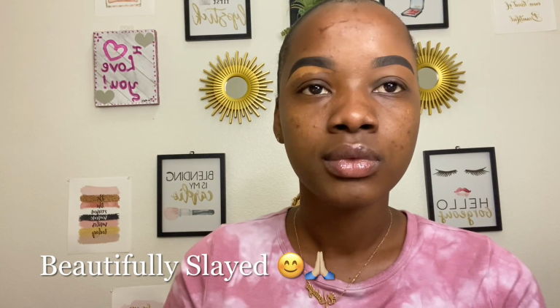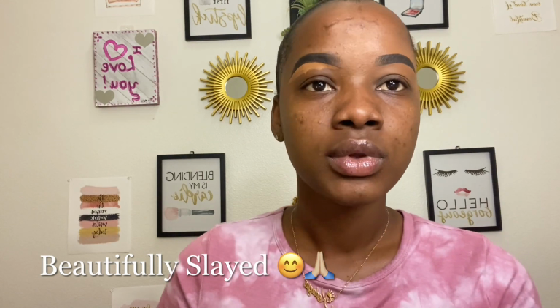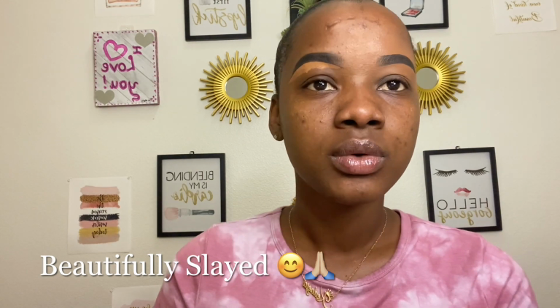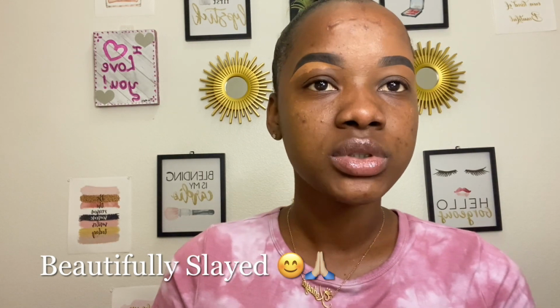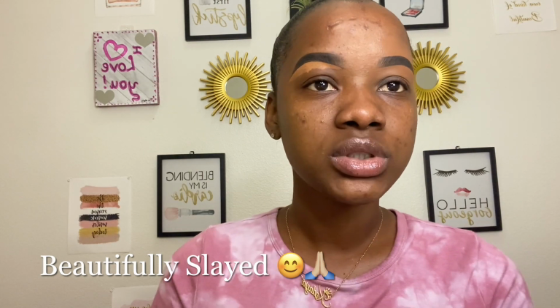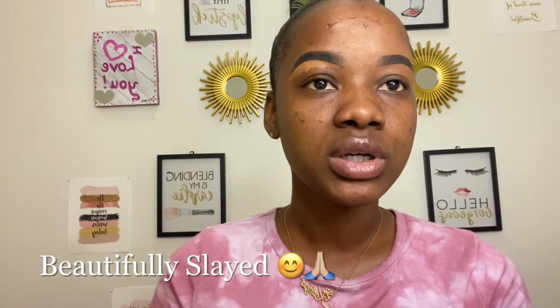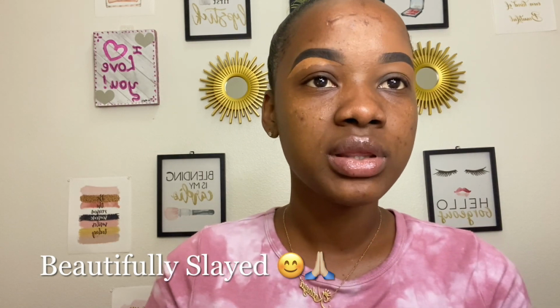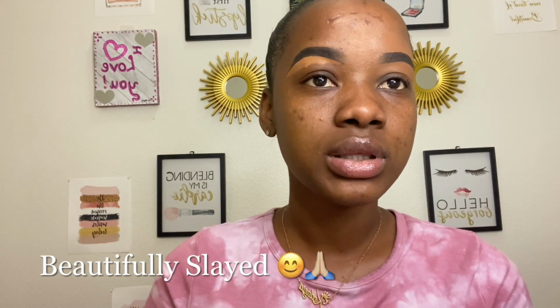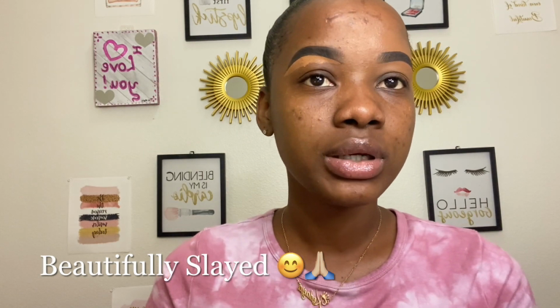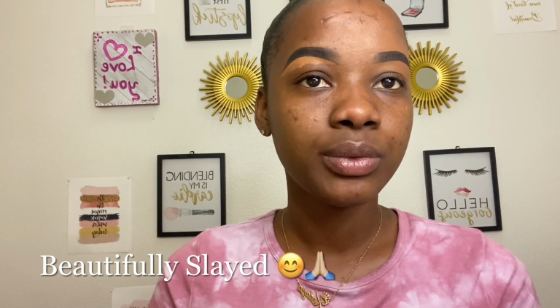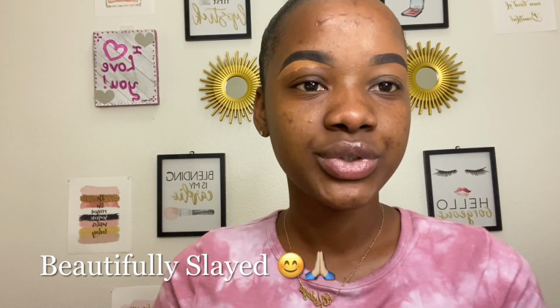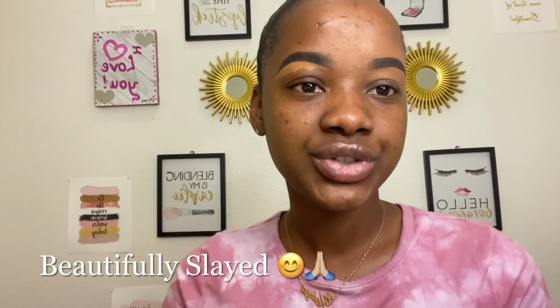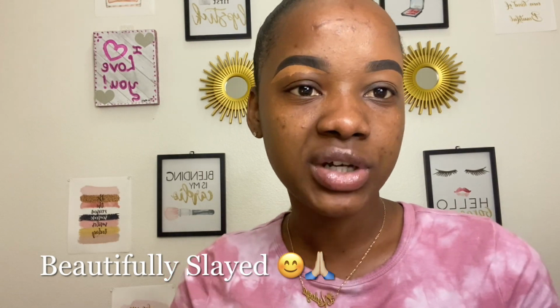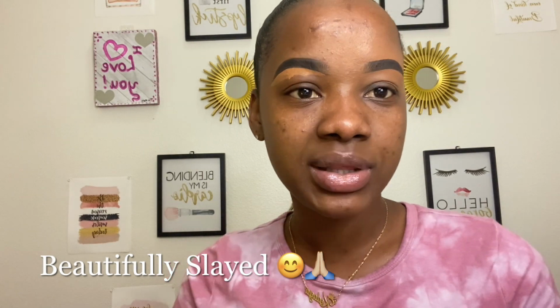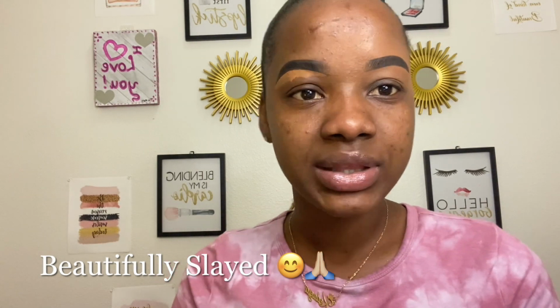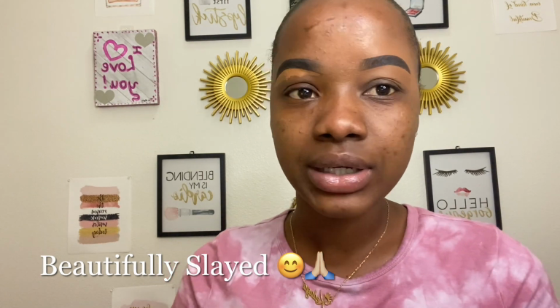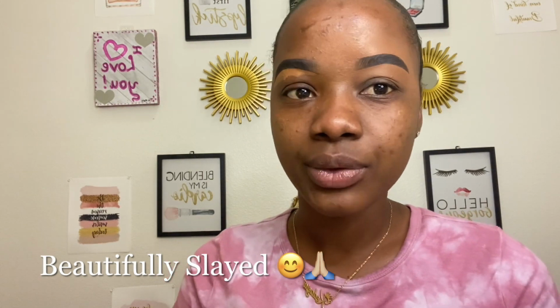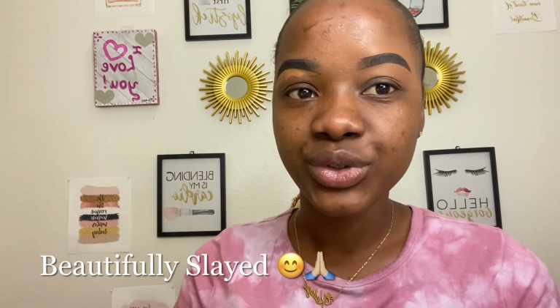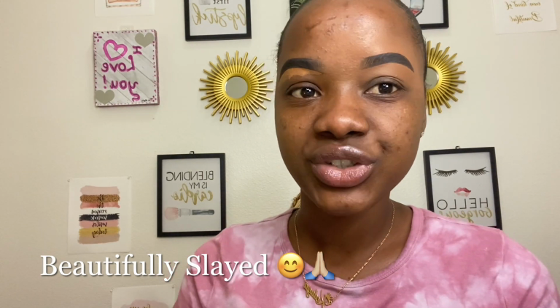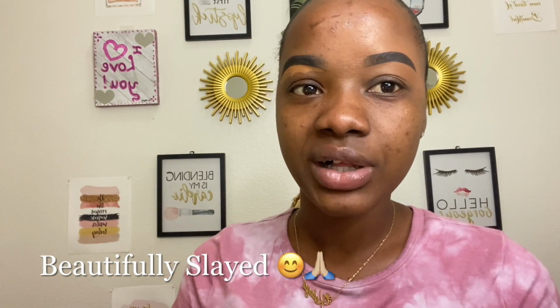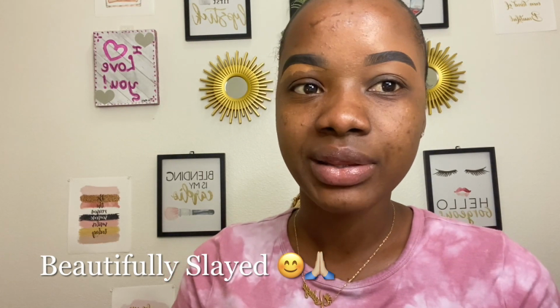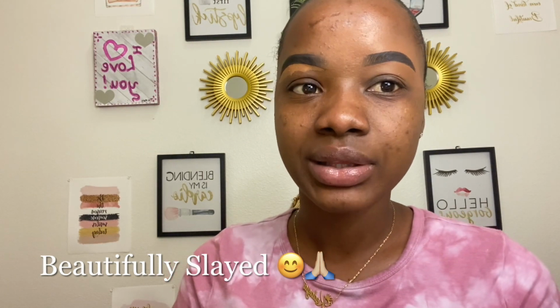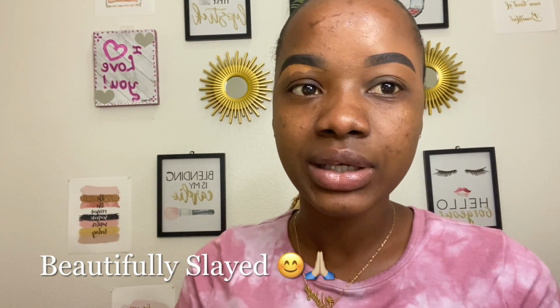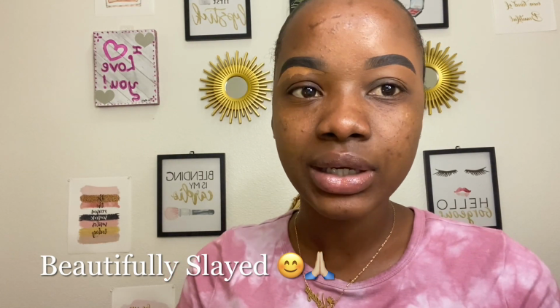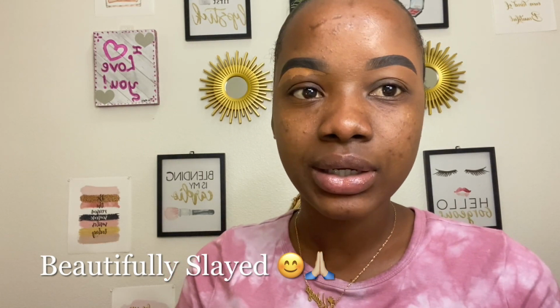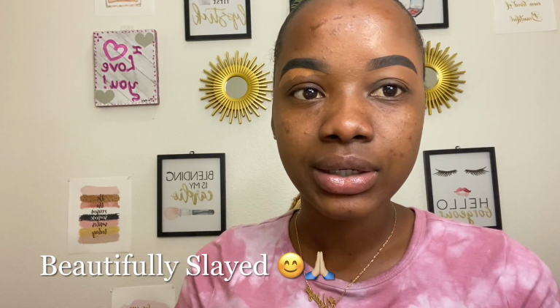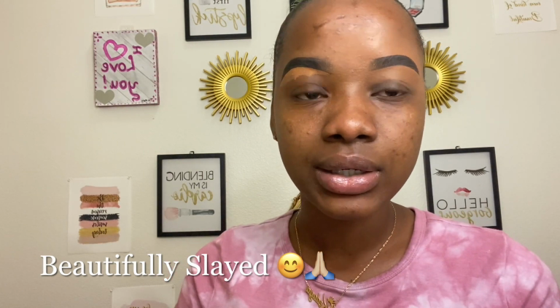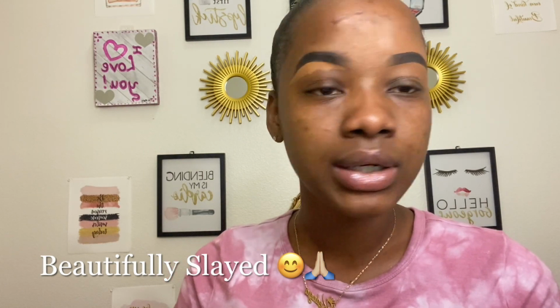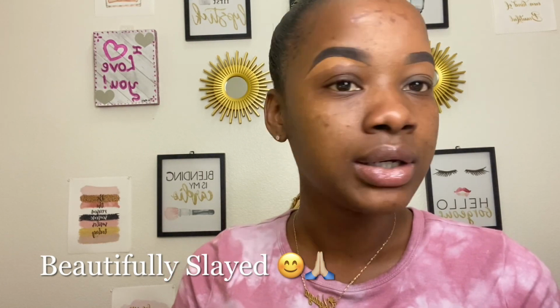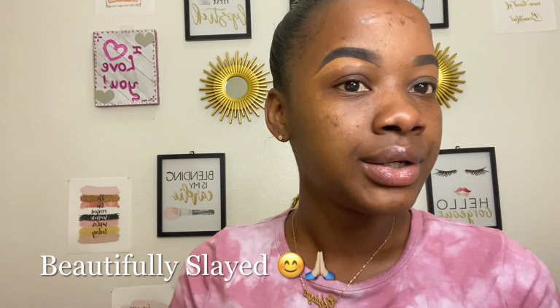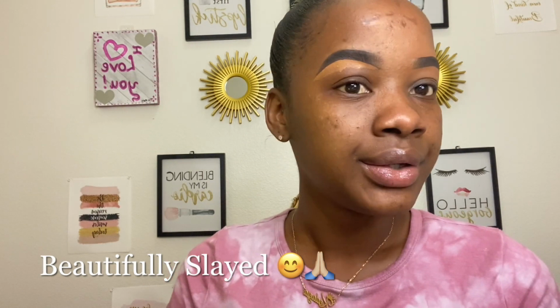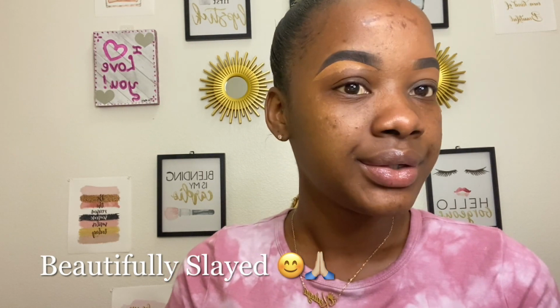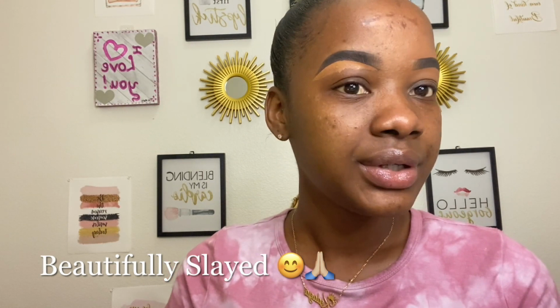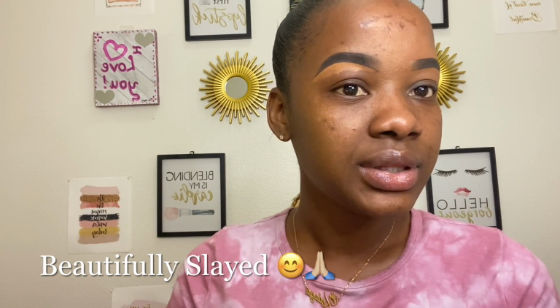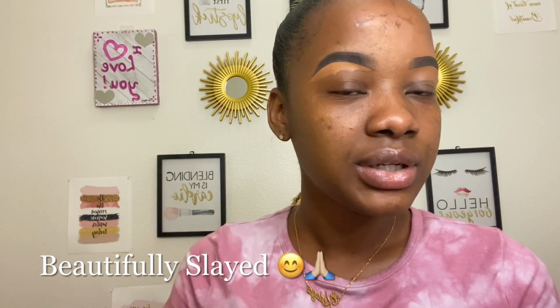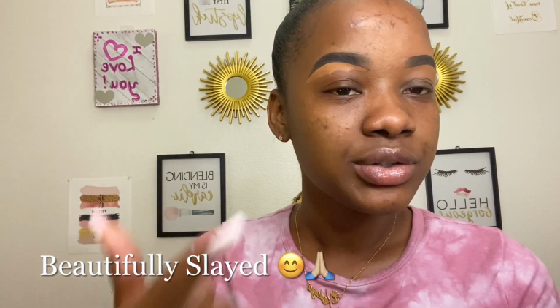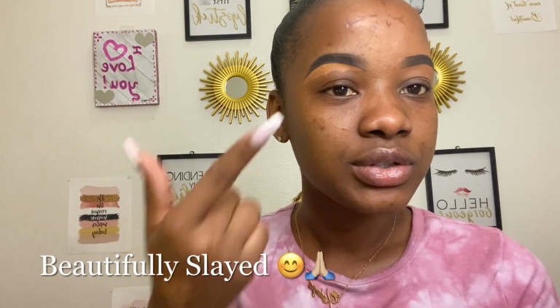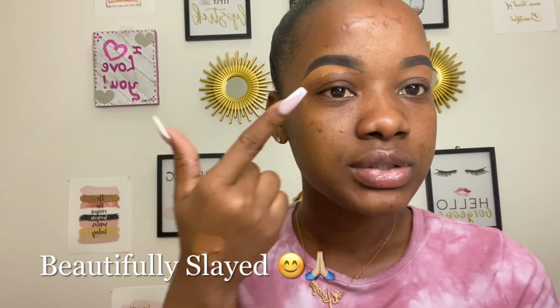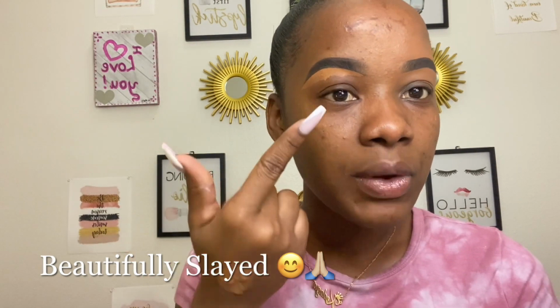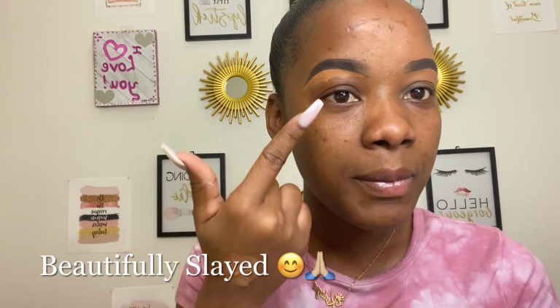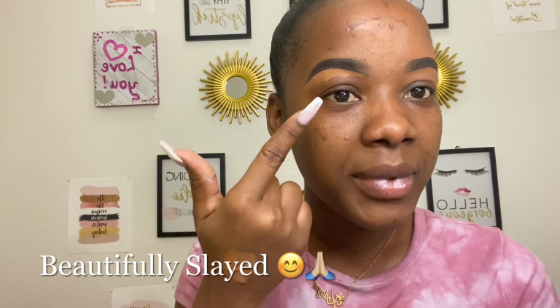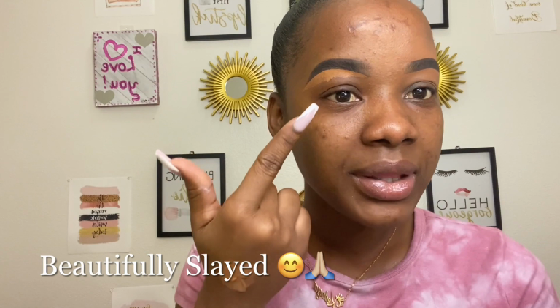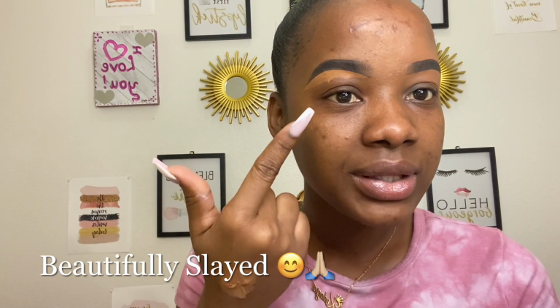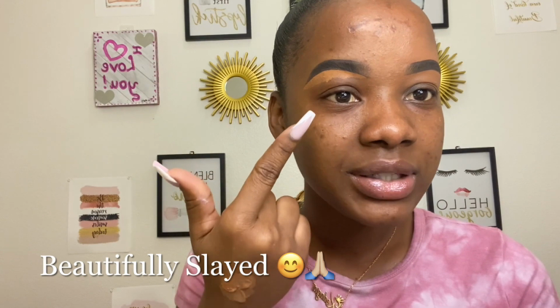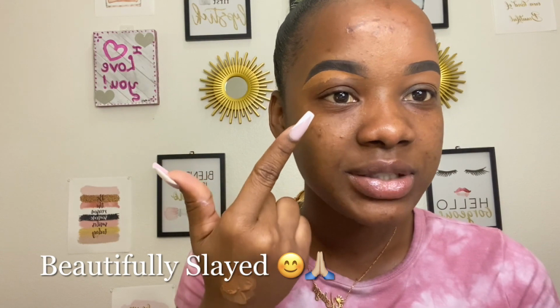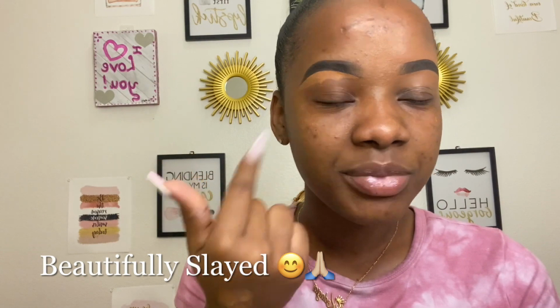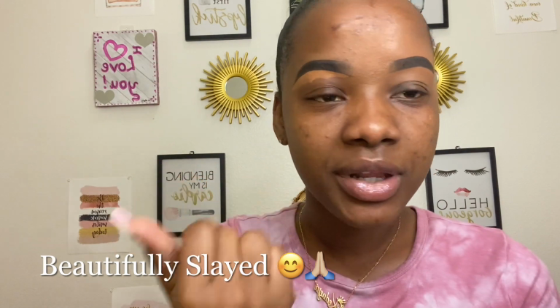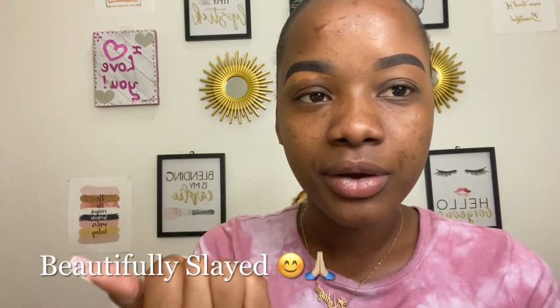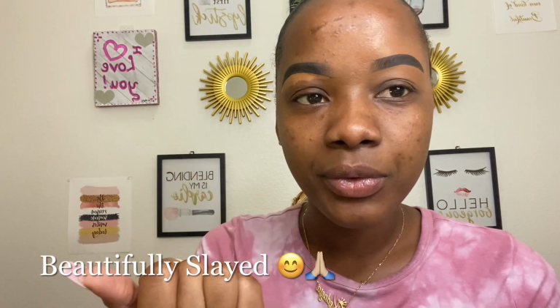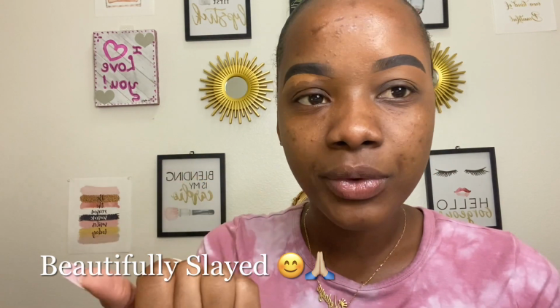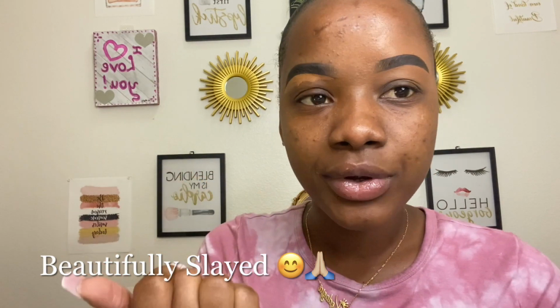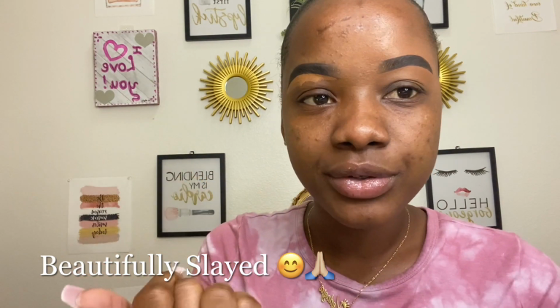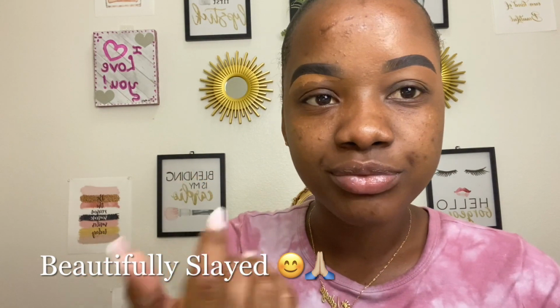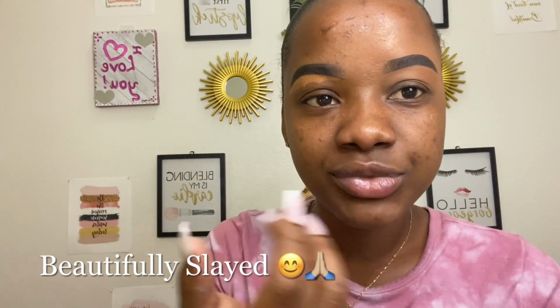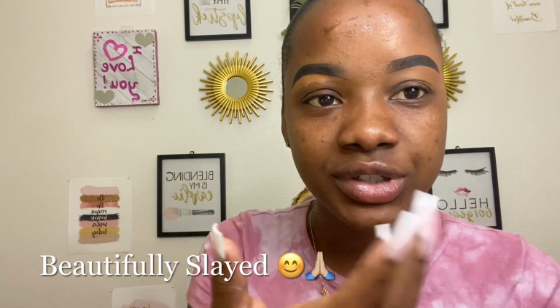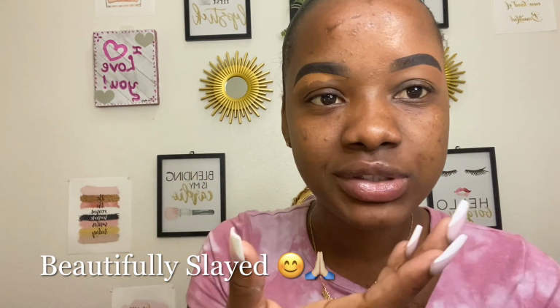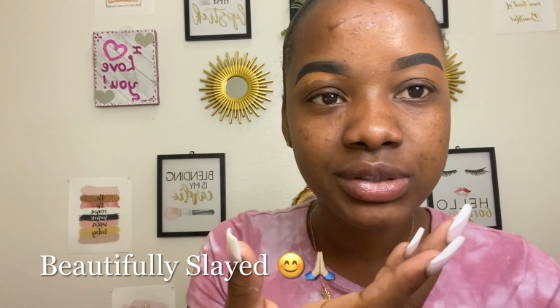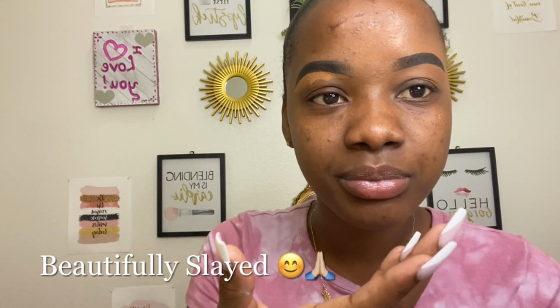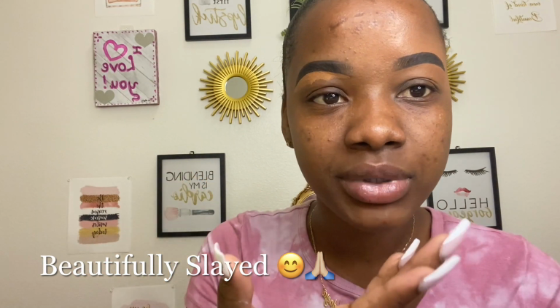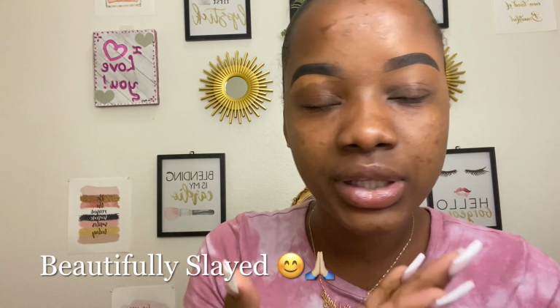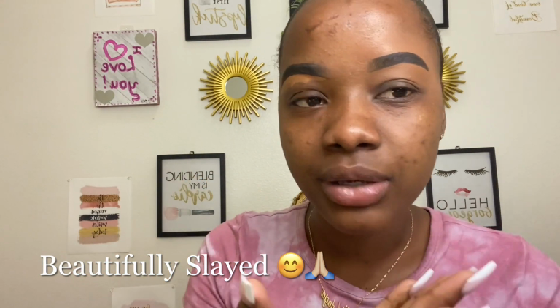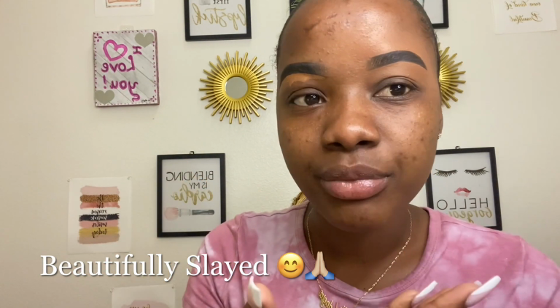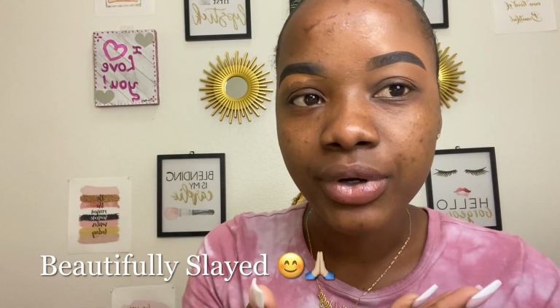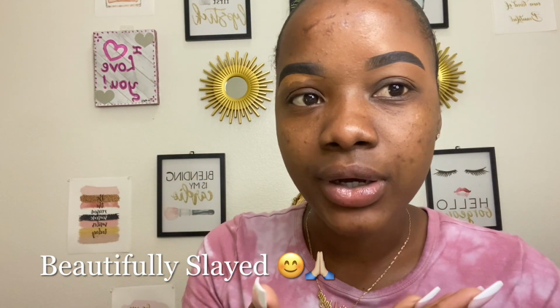What y'all think? Do you think the soap method is better or just the plain brows? Remember to leave a comment, guys.